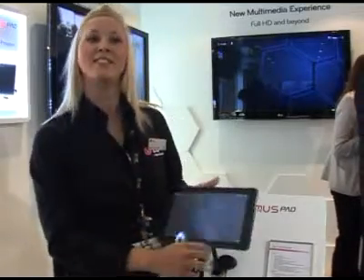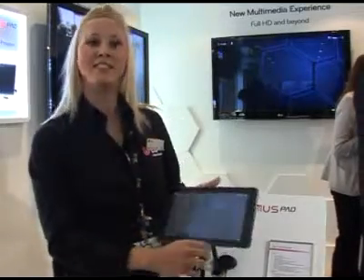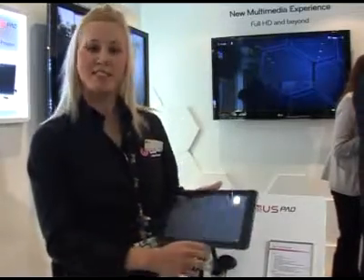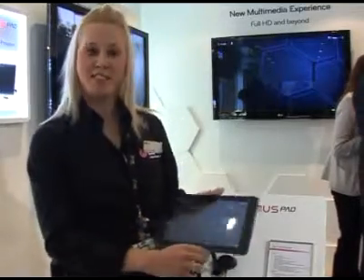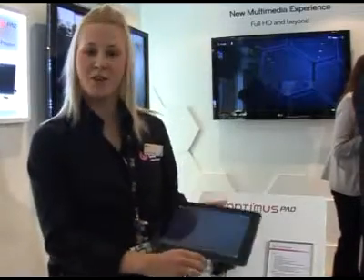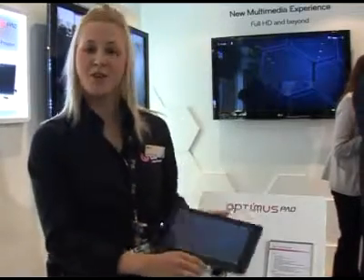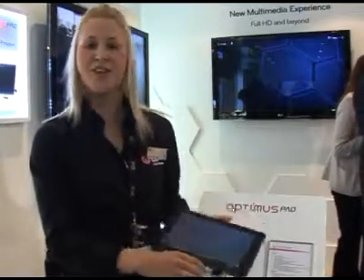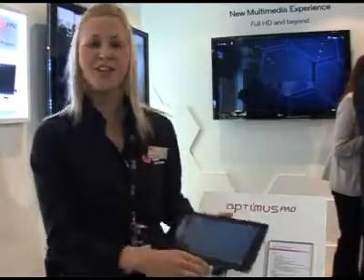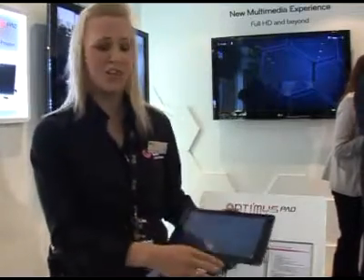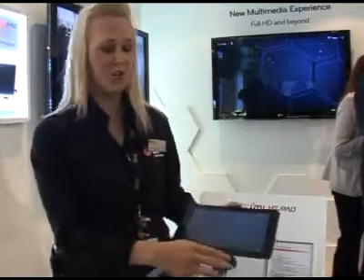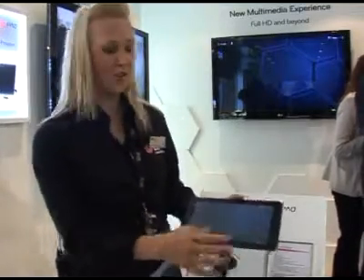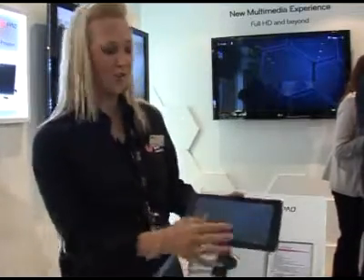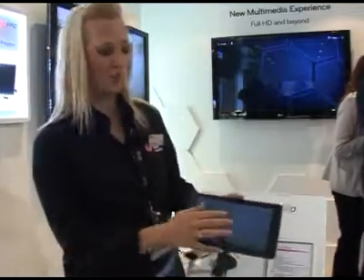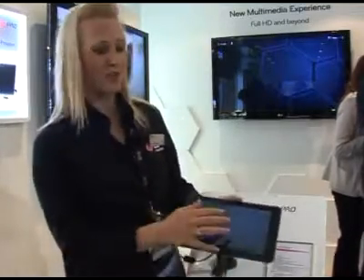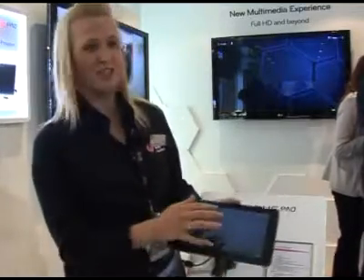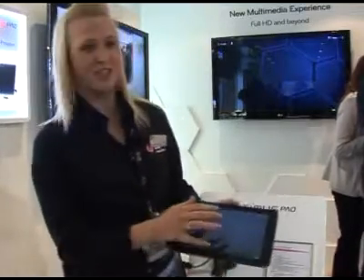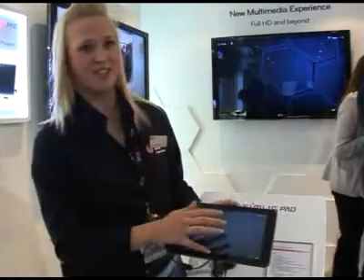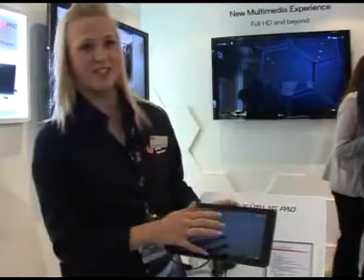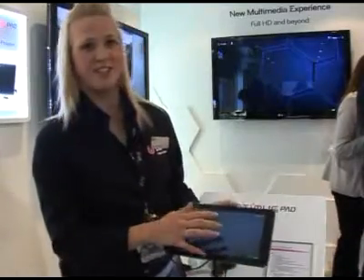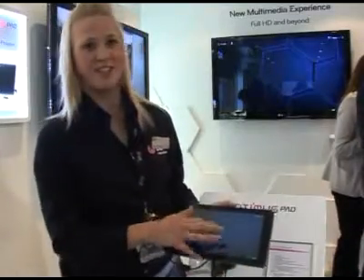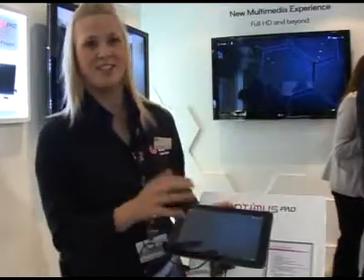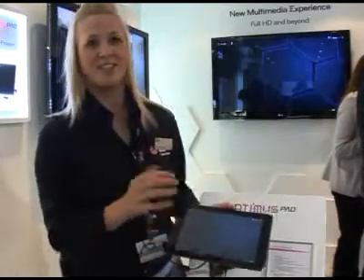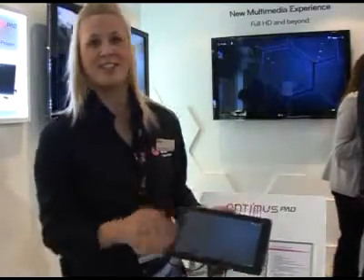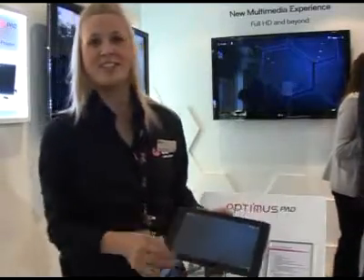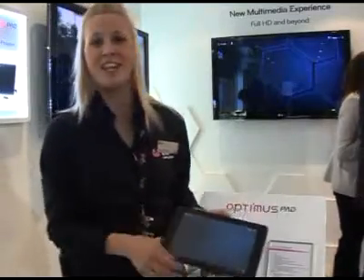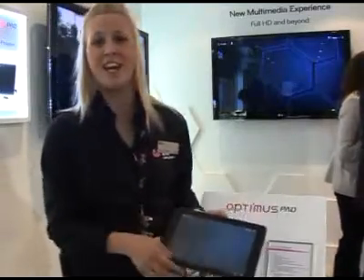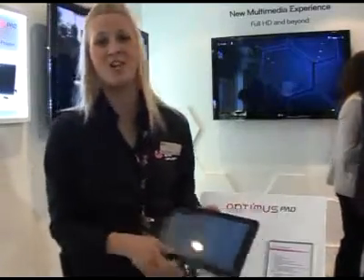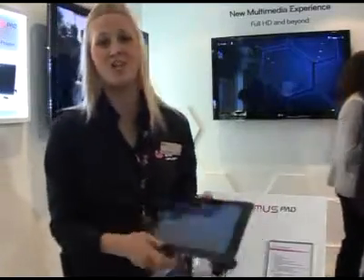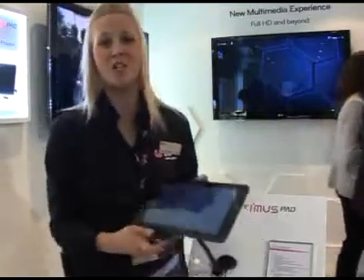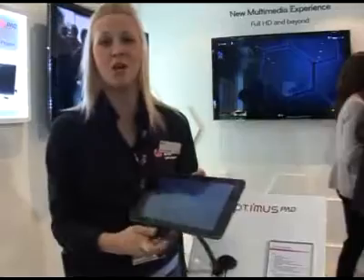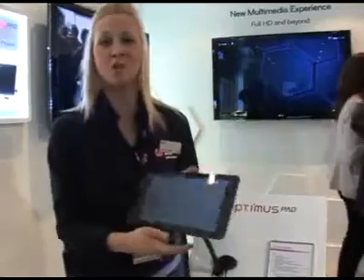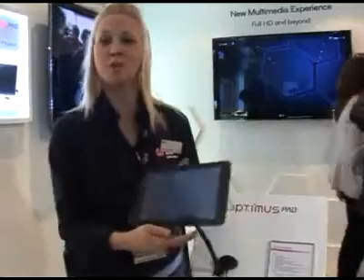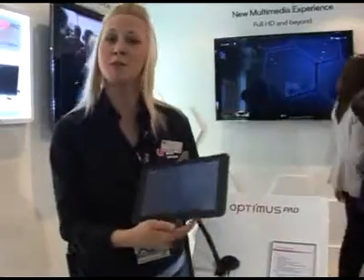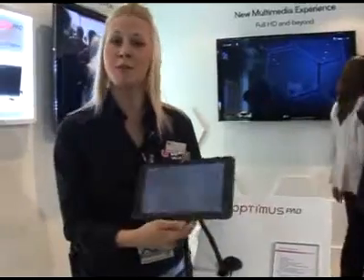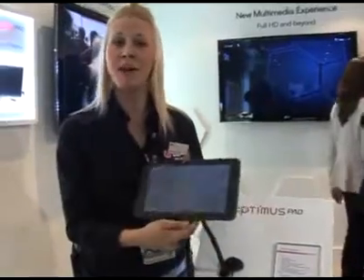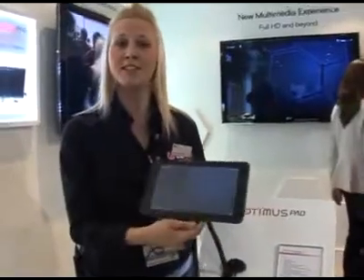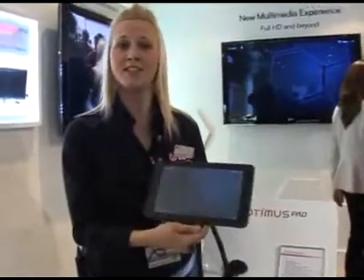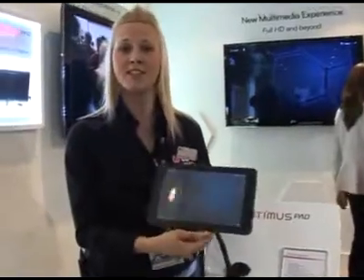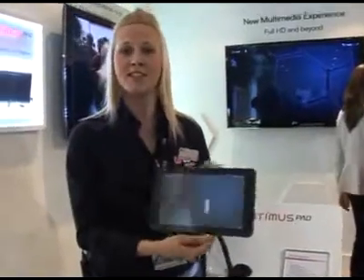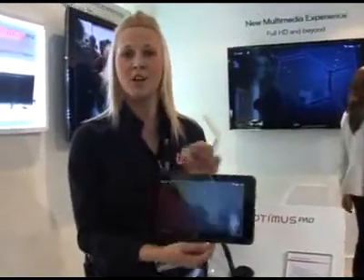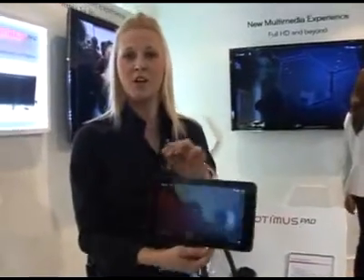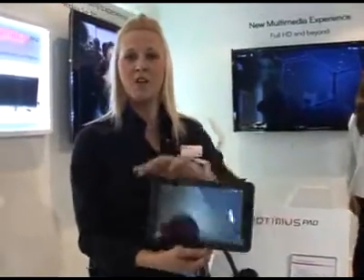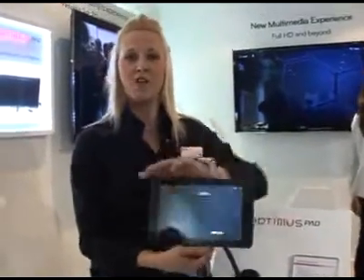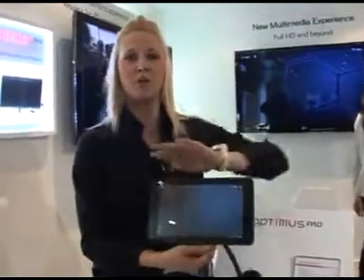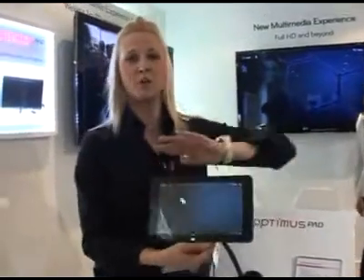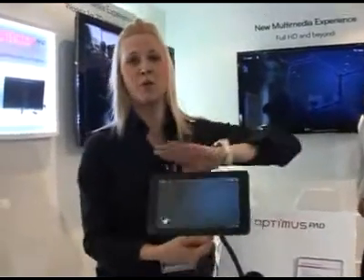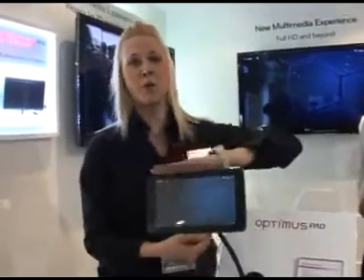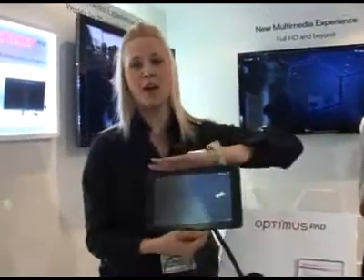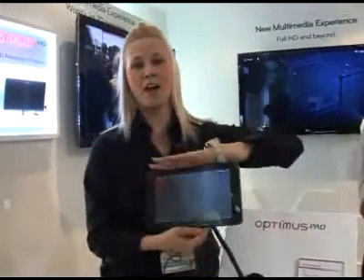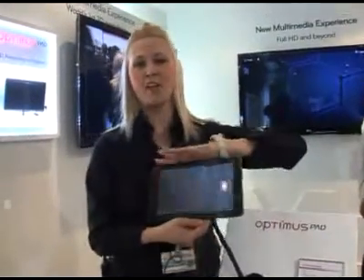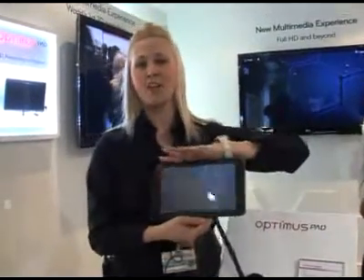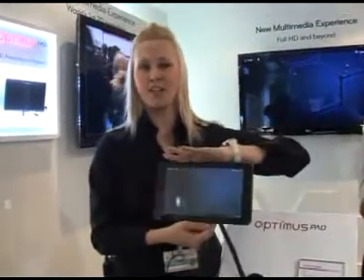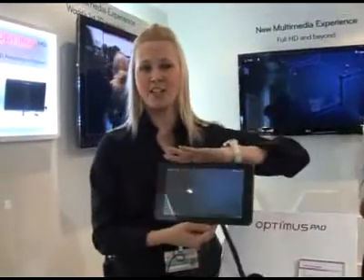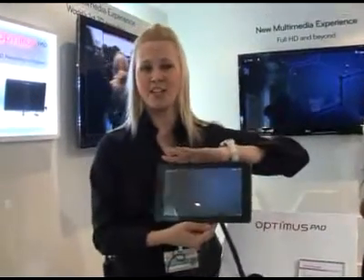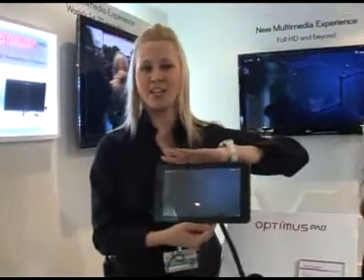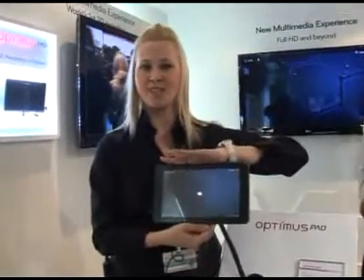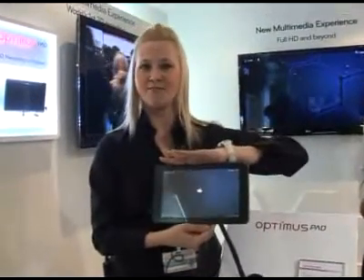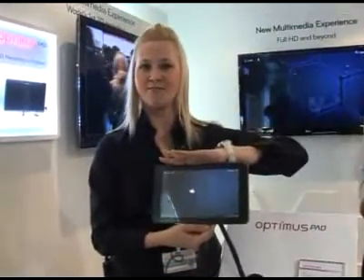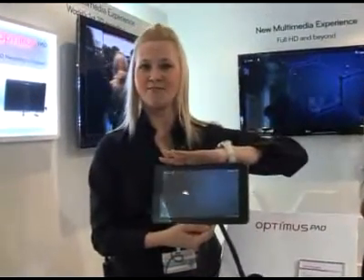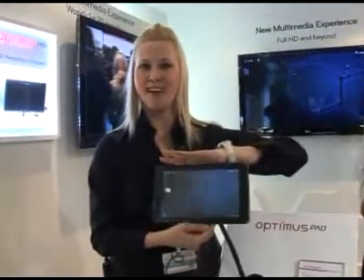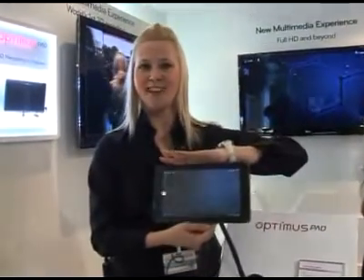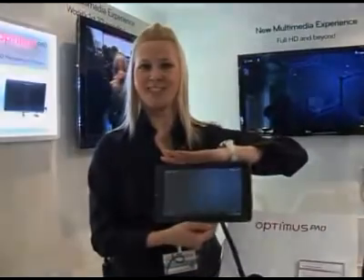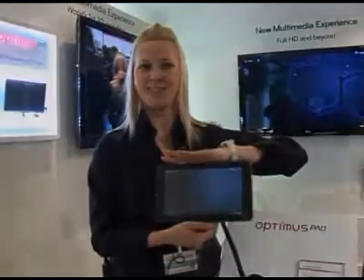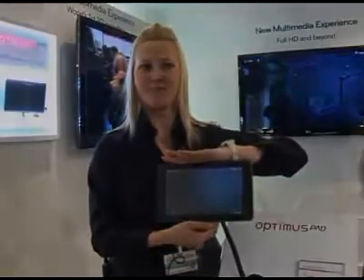So thank you very much. This is the LG Optimus Pad, the world's first 3D handset.